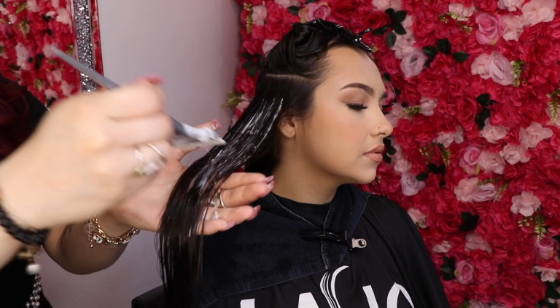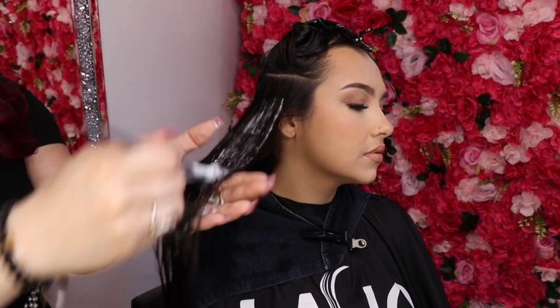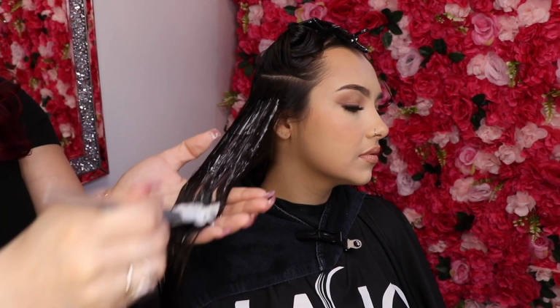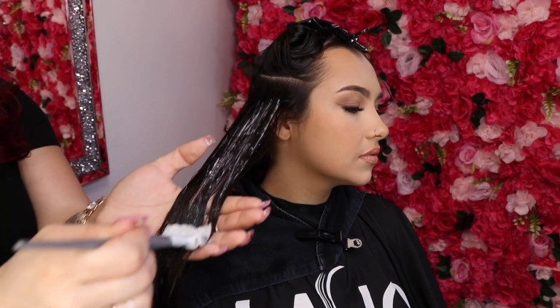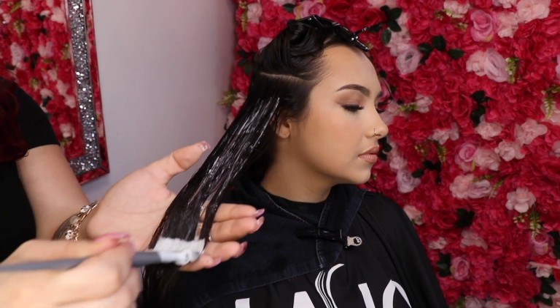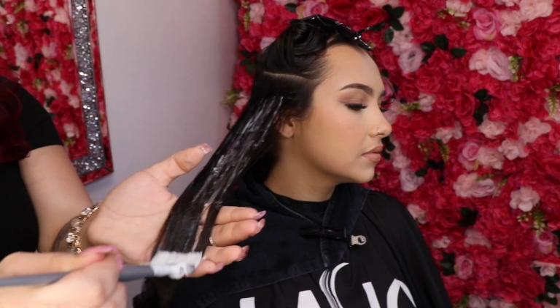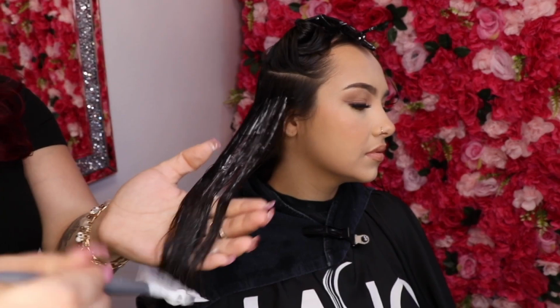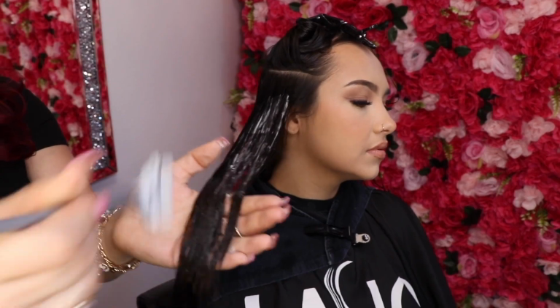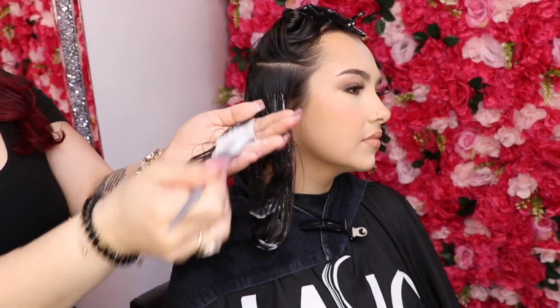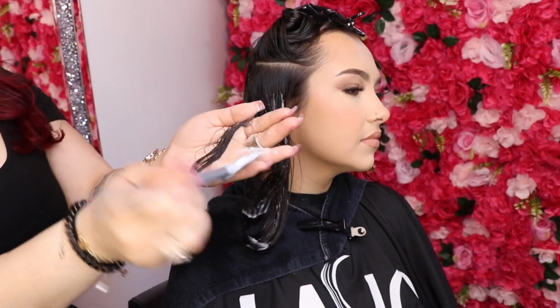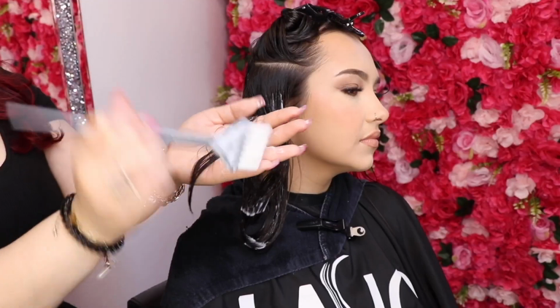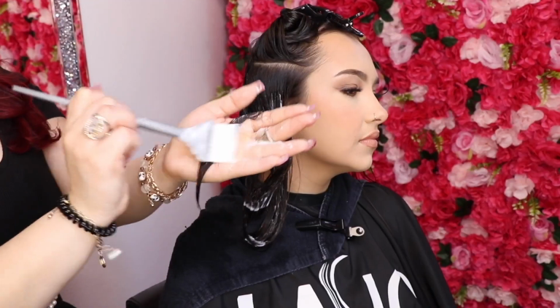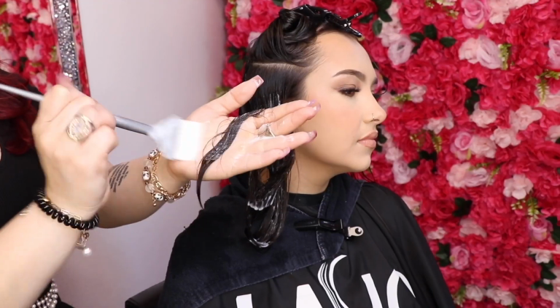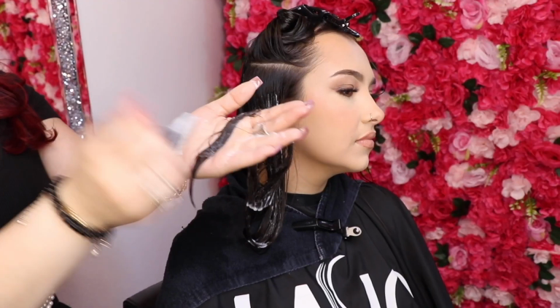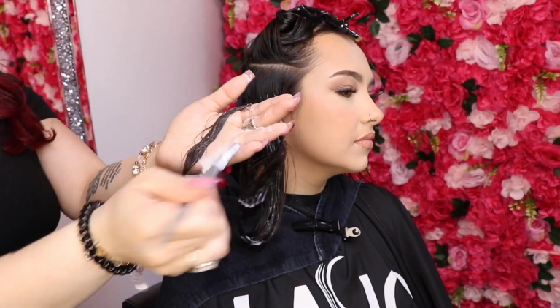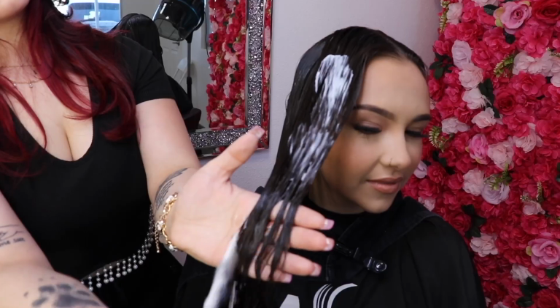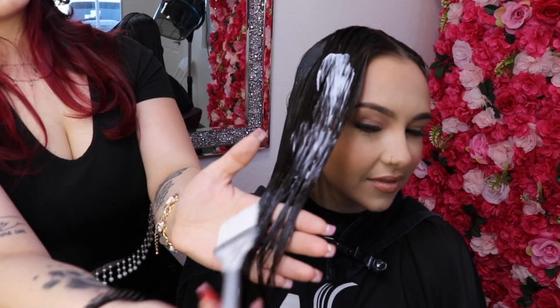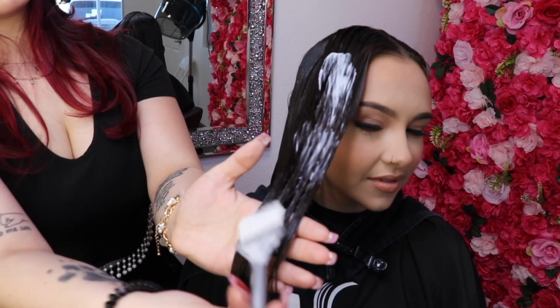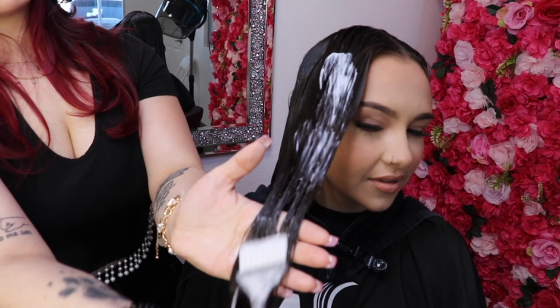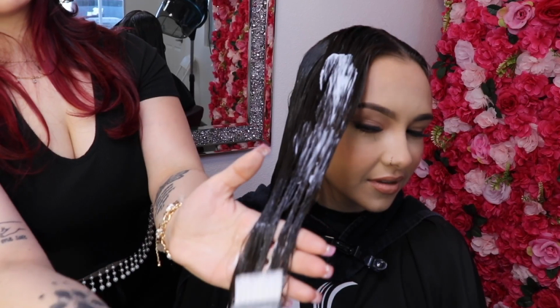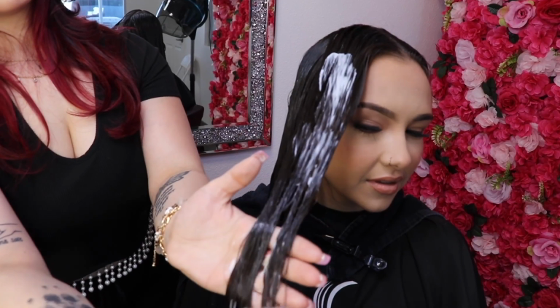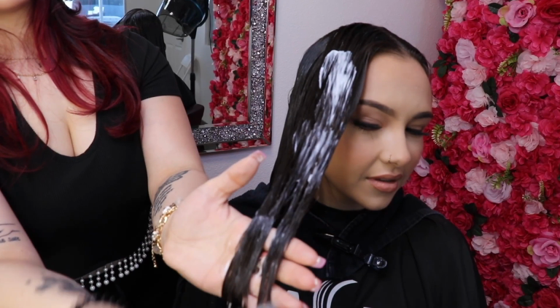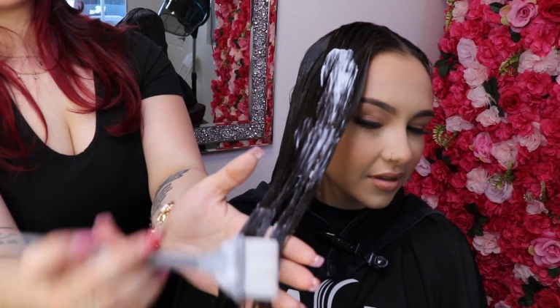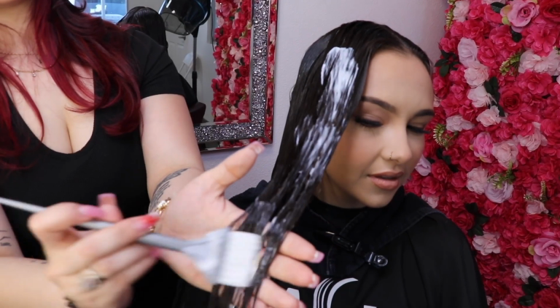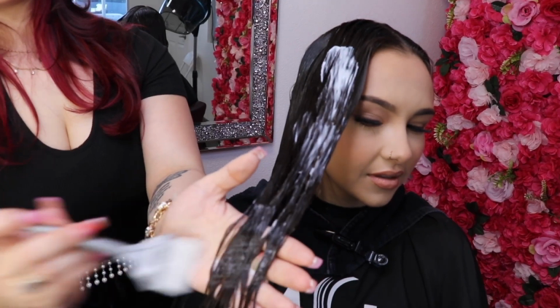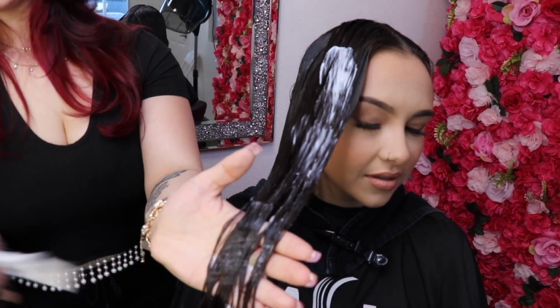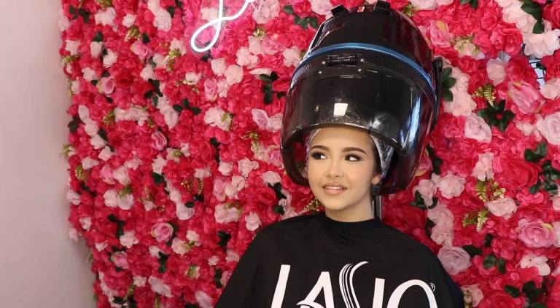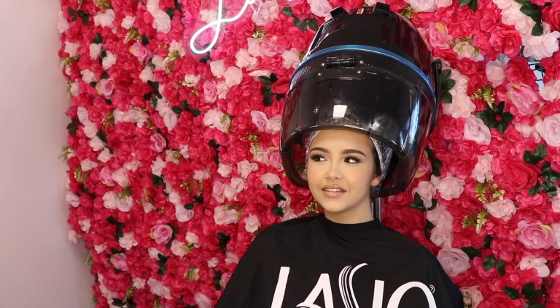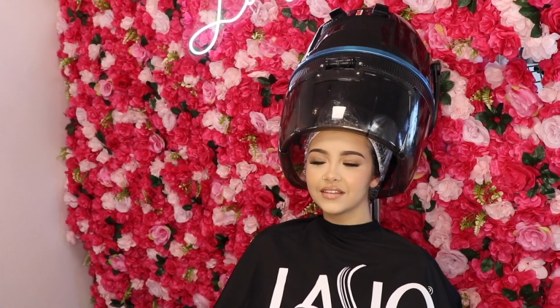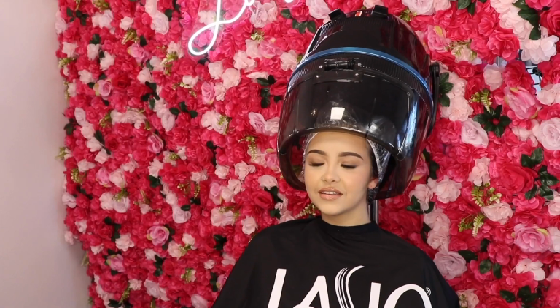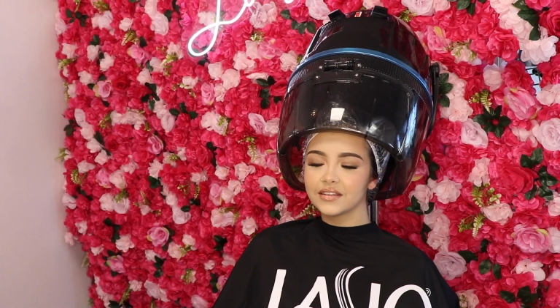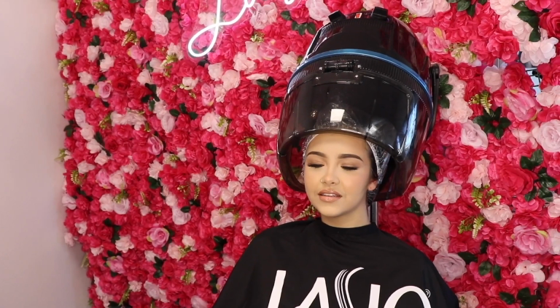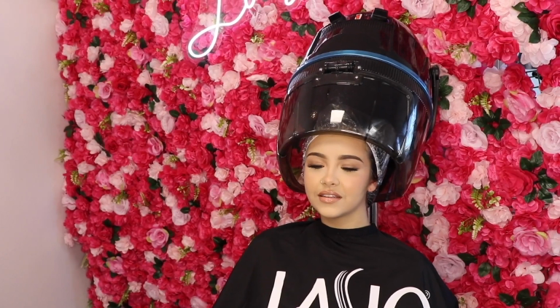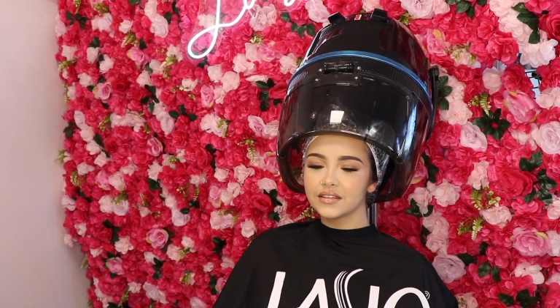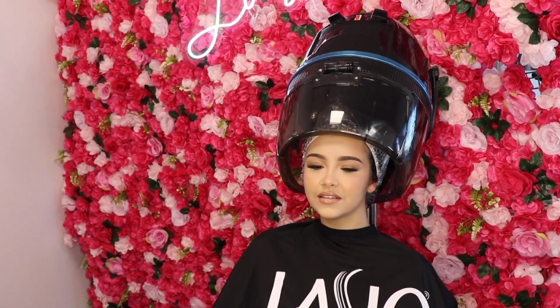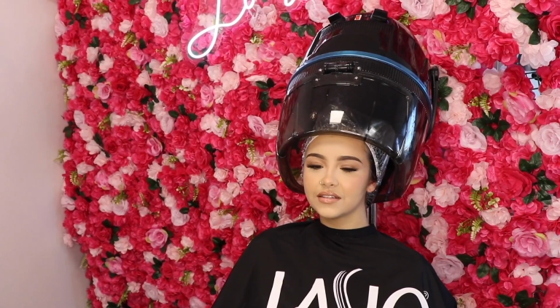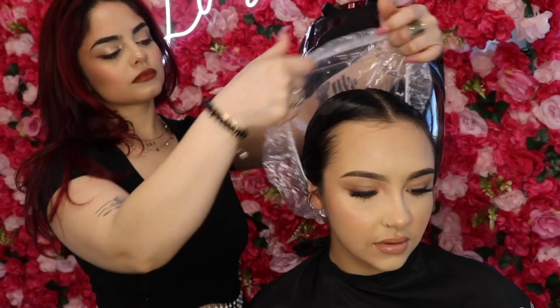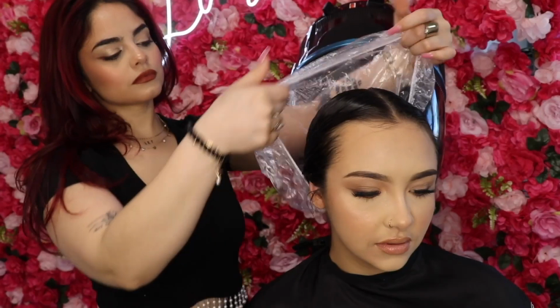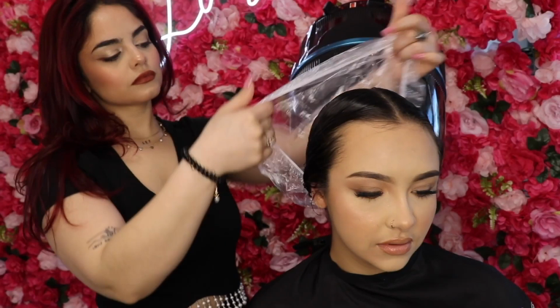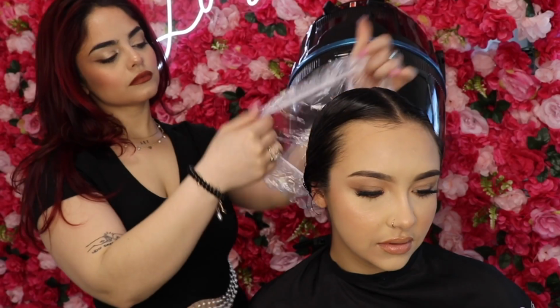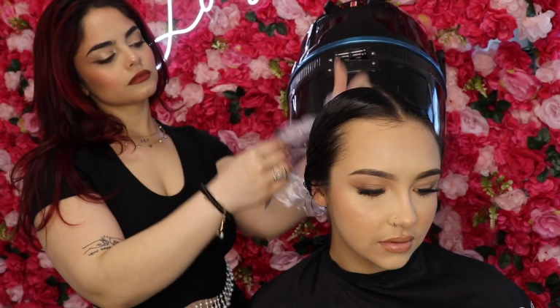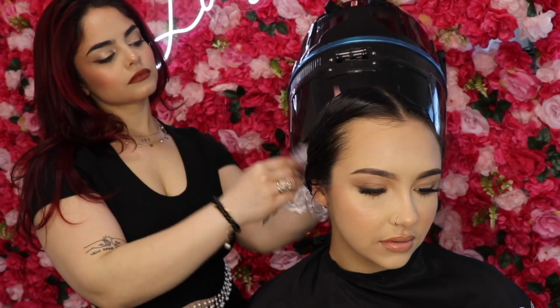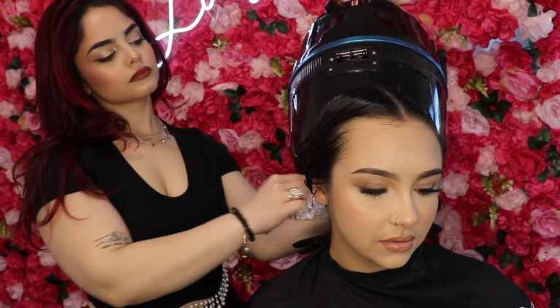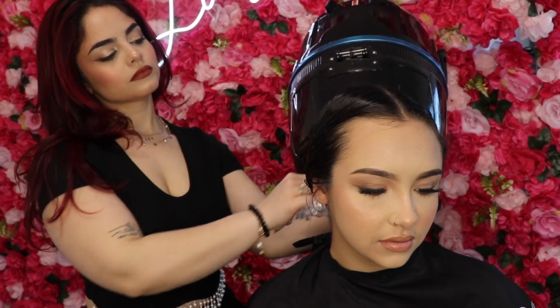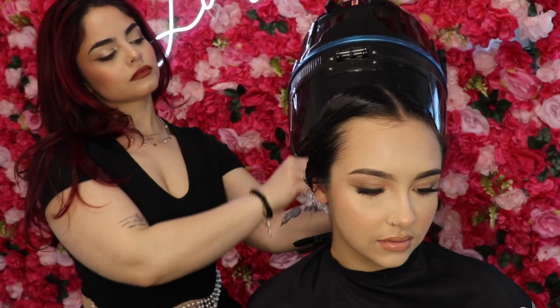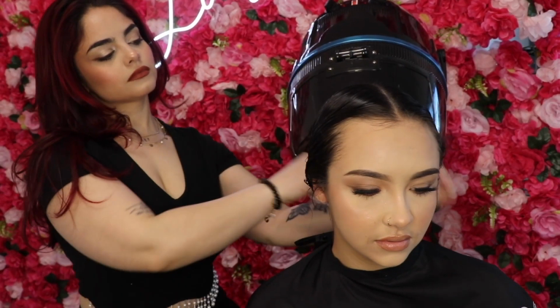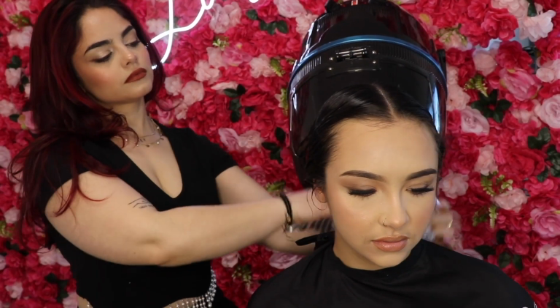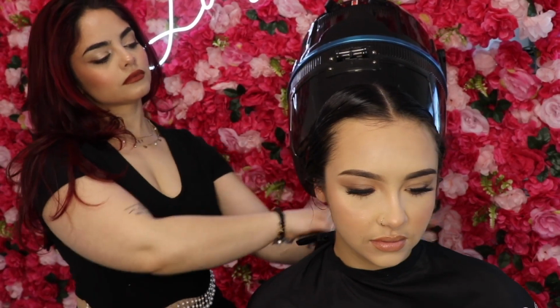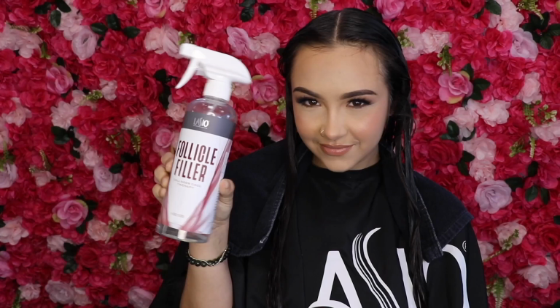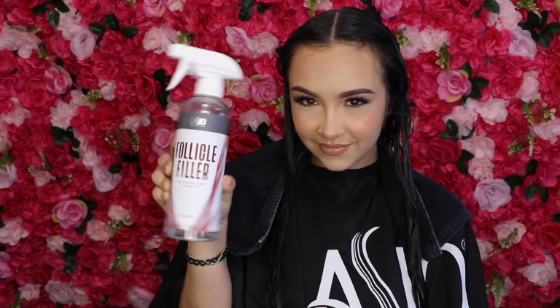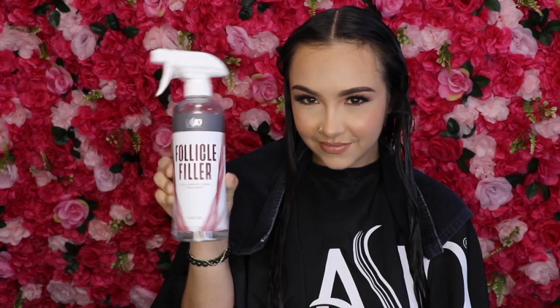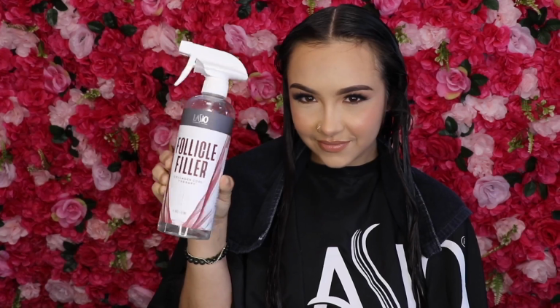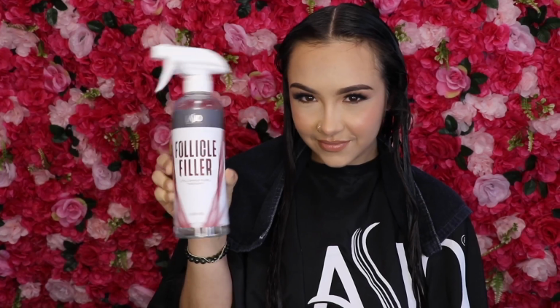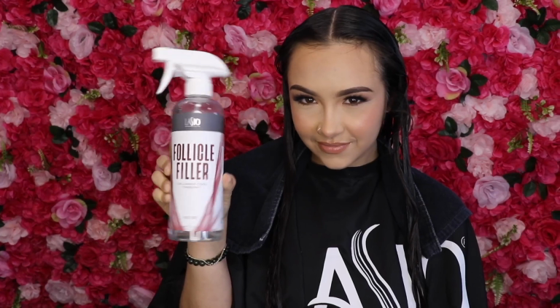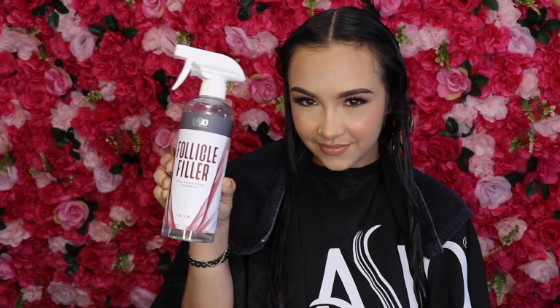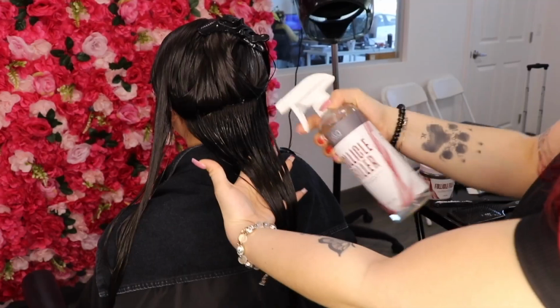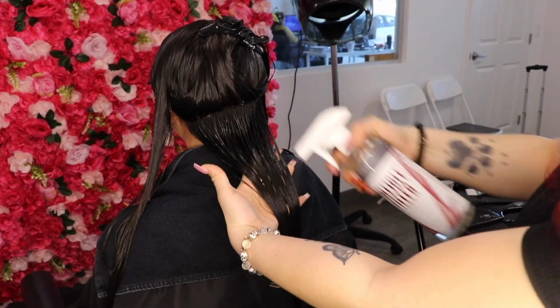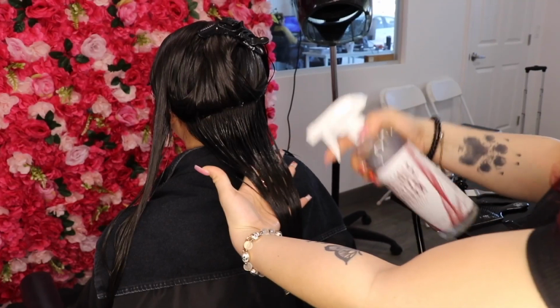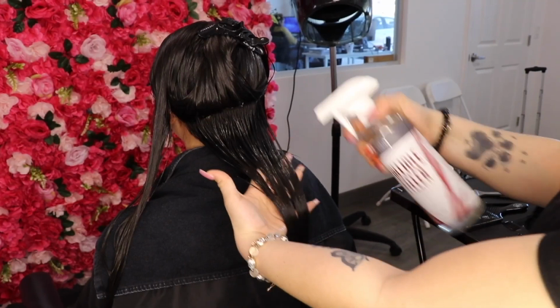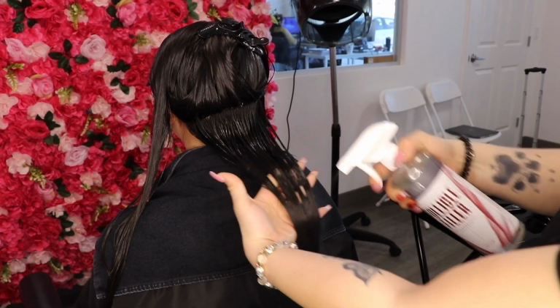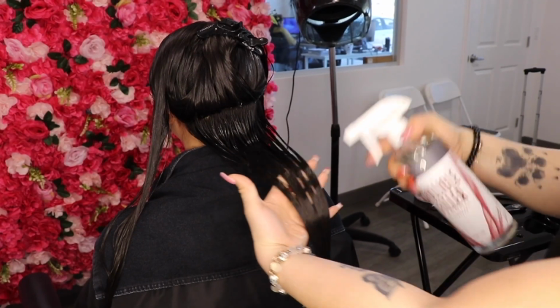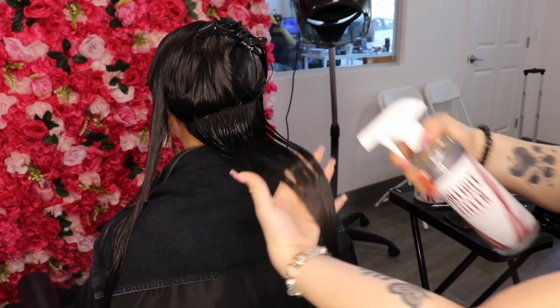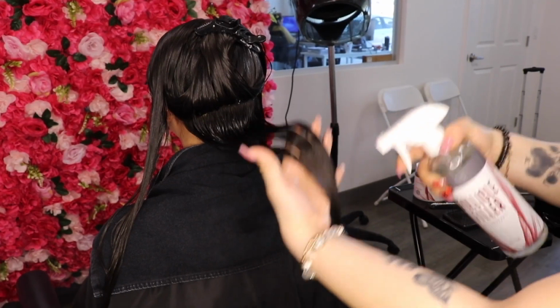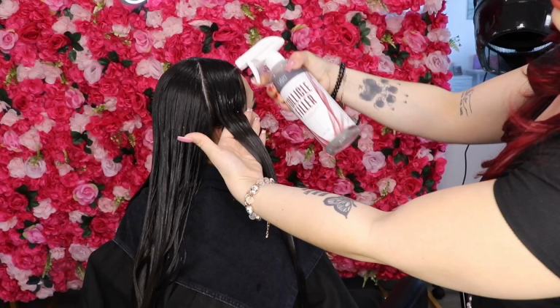Cover with a cap and place client under a hooded dryer on high heat for 15 to 20 minutes. Remove the client from the dryer and remove the plastic cap.